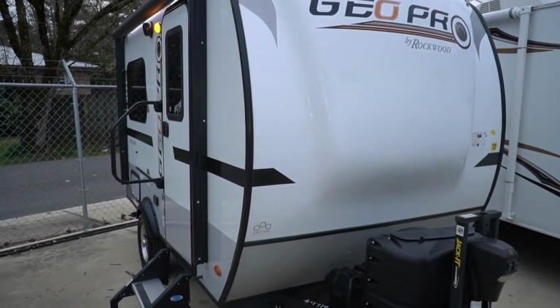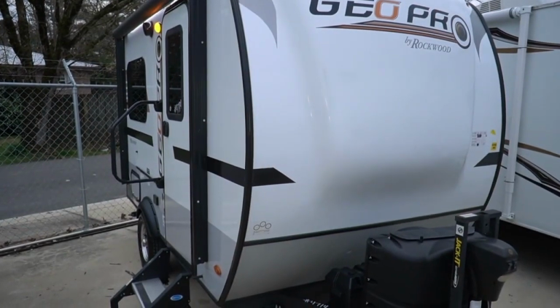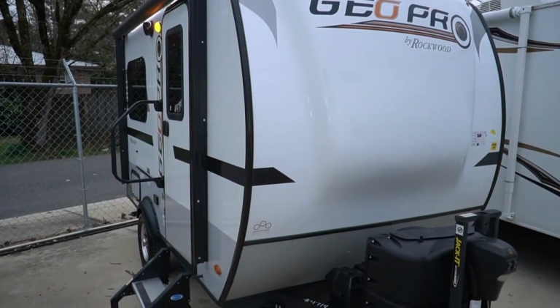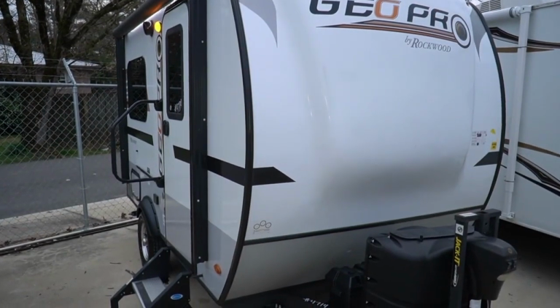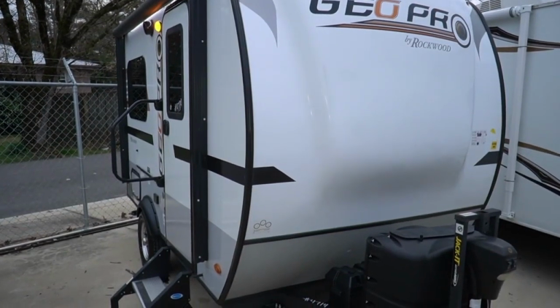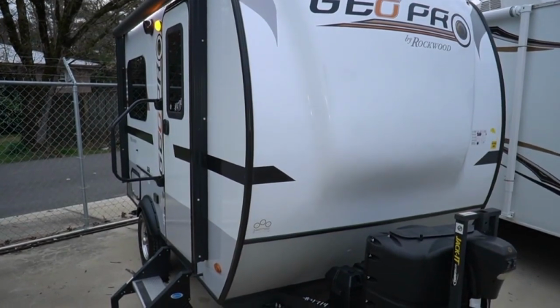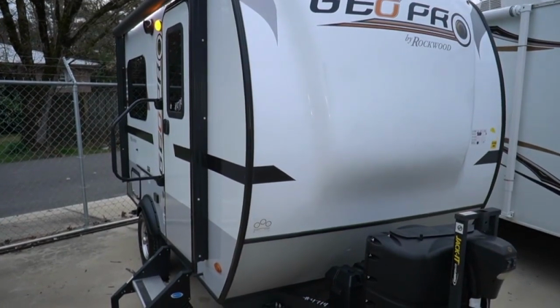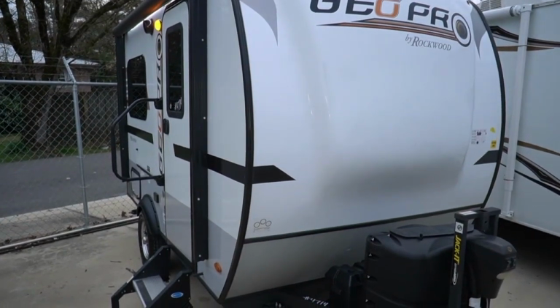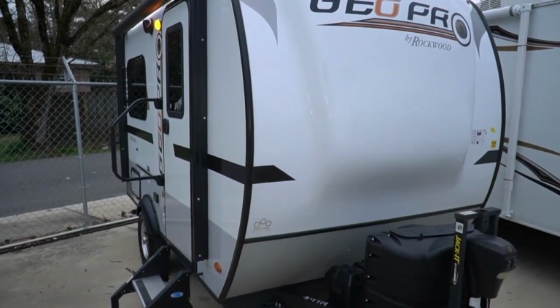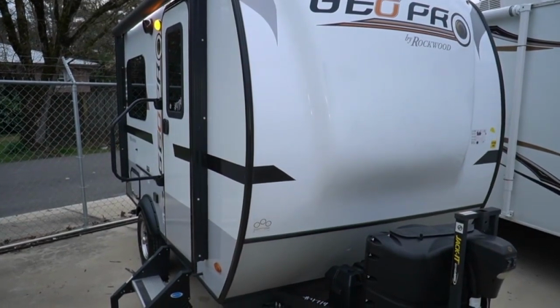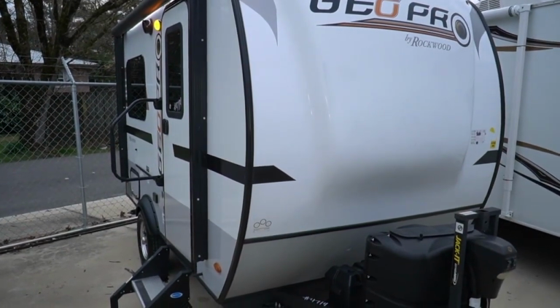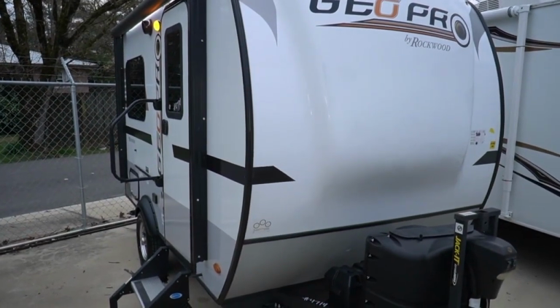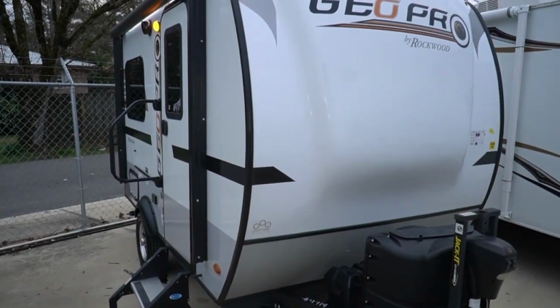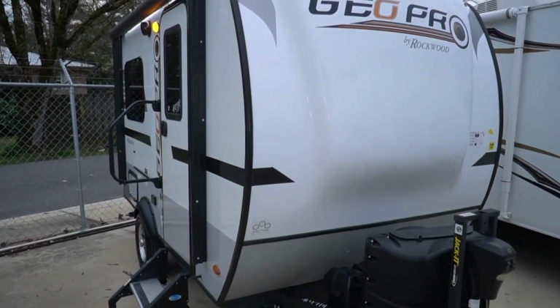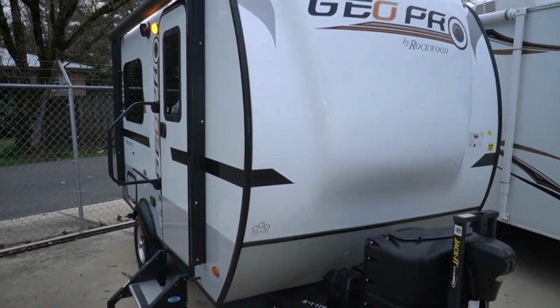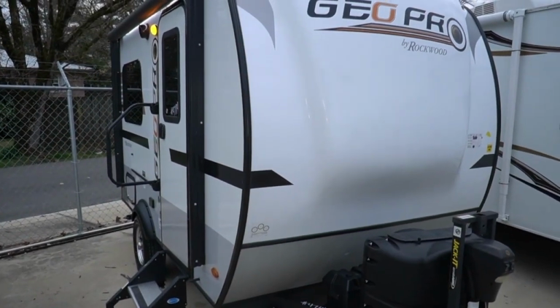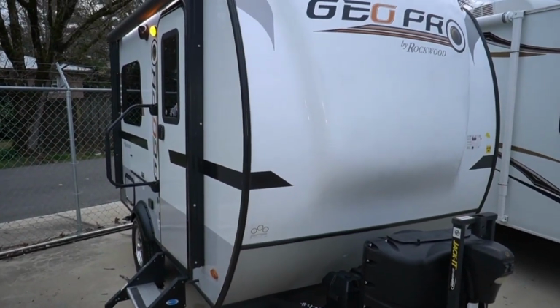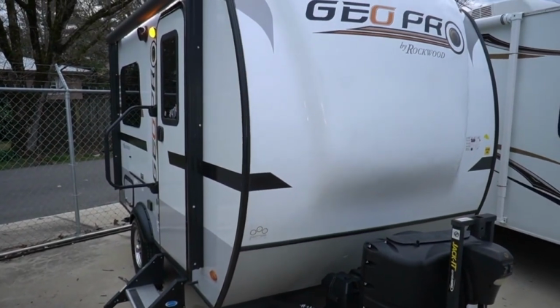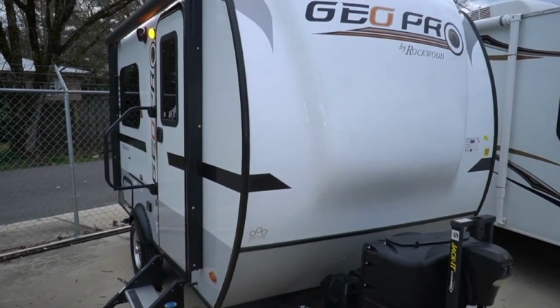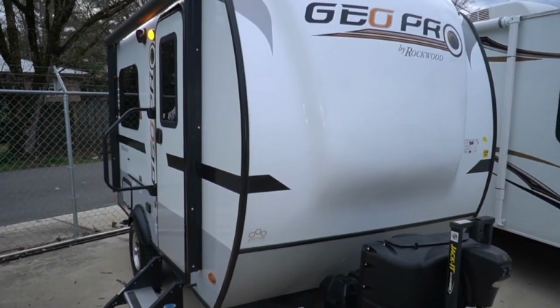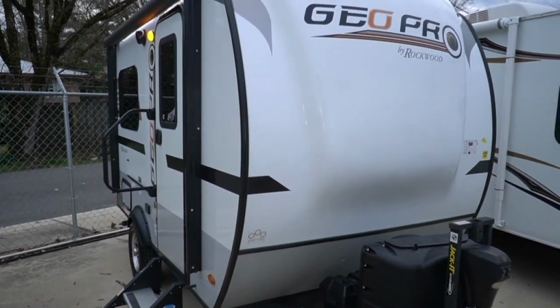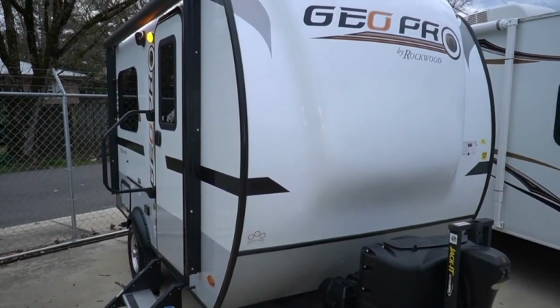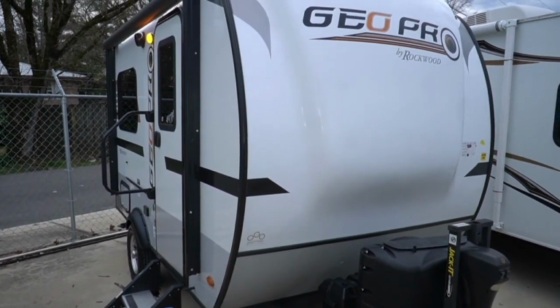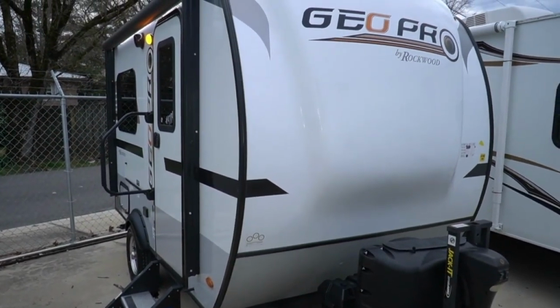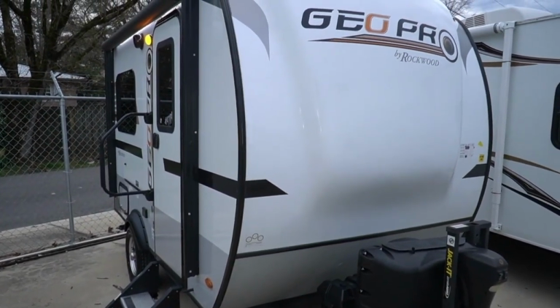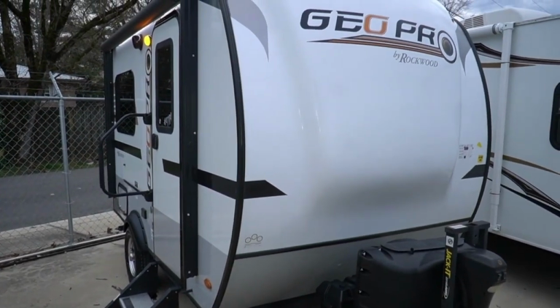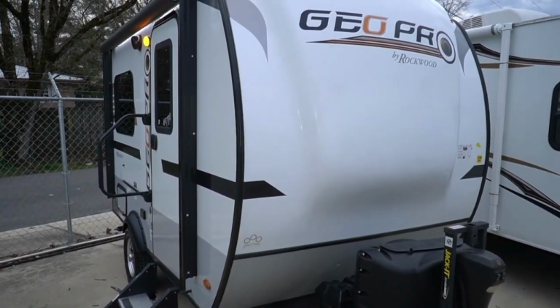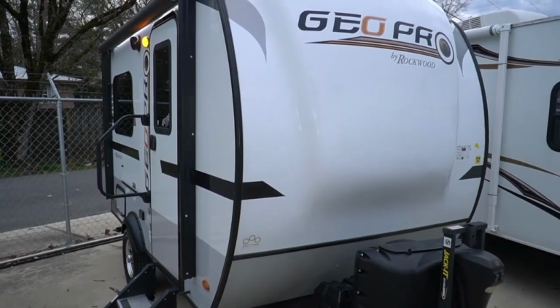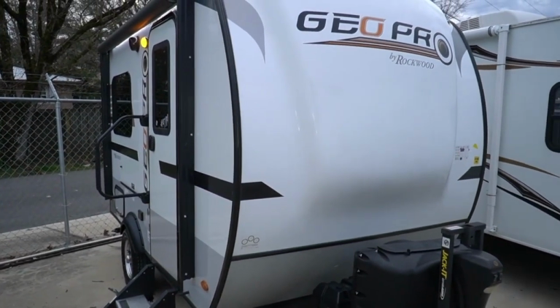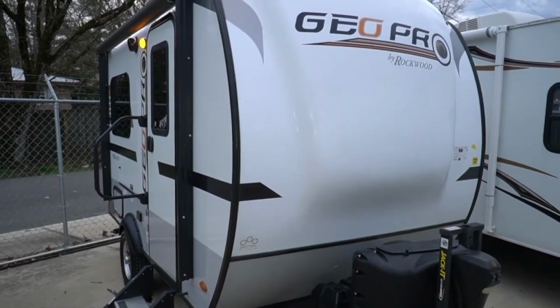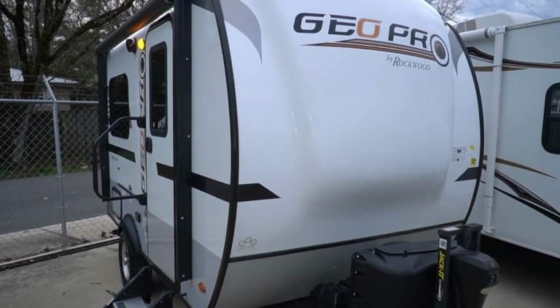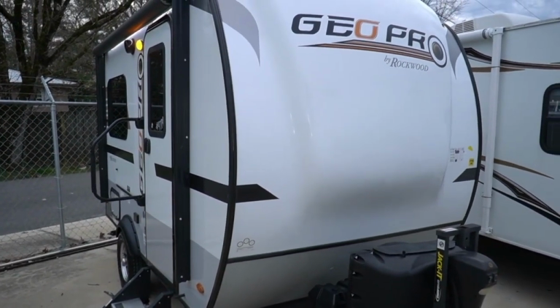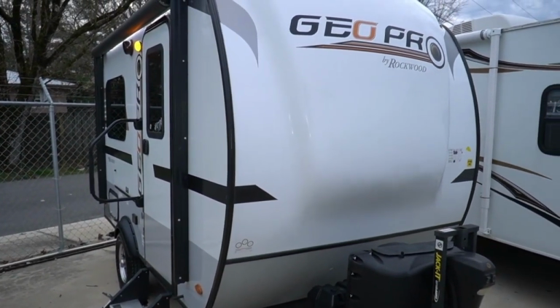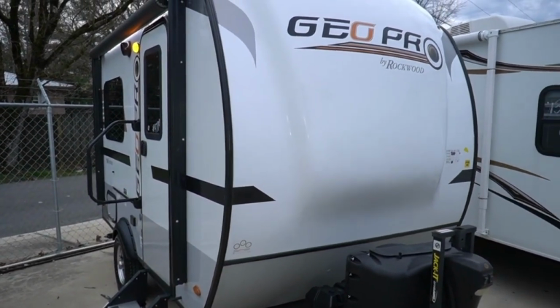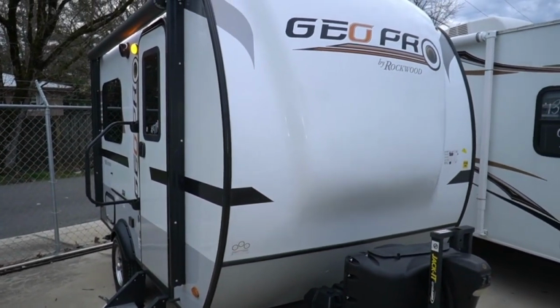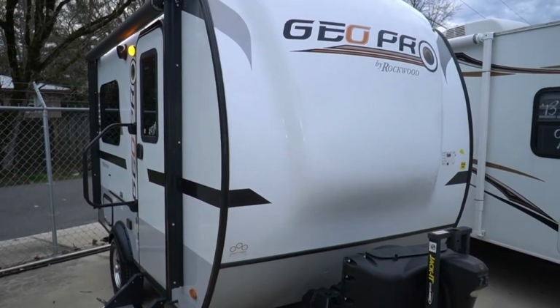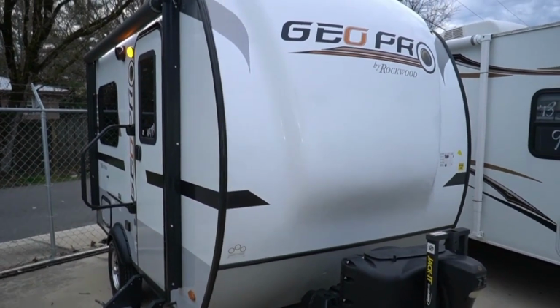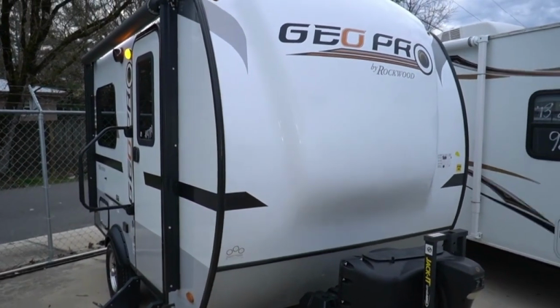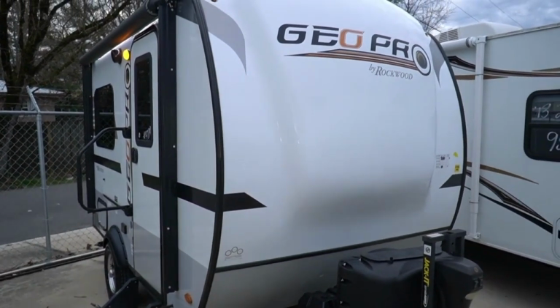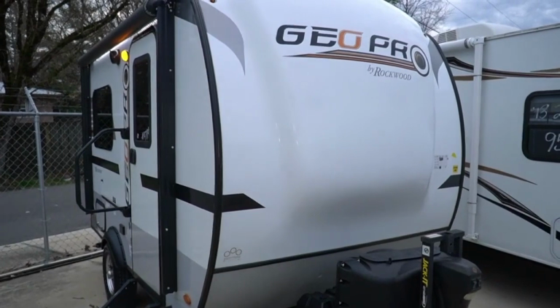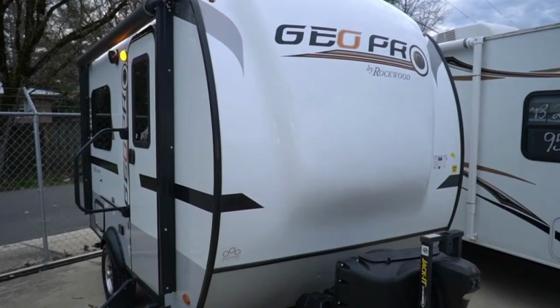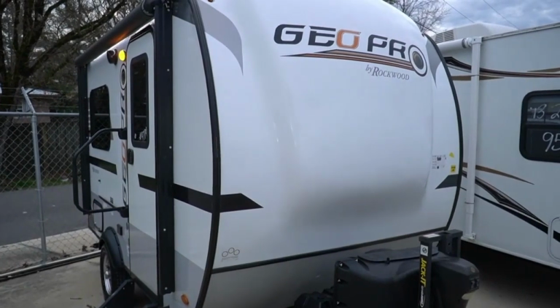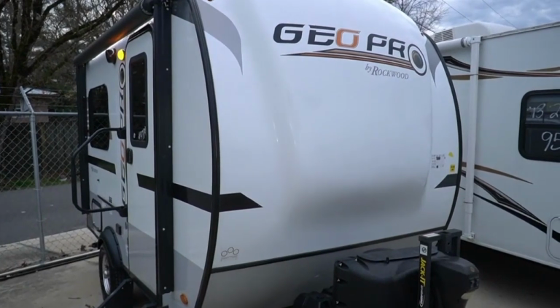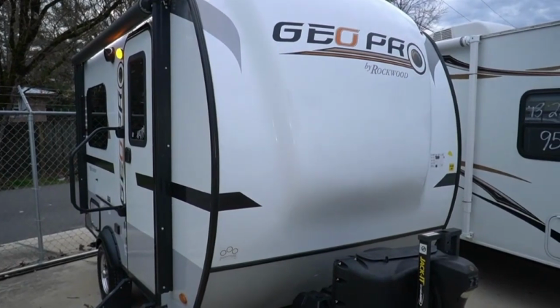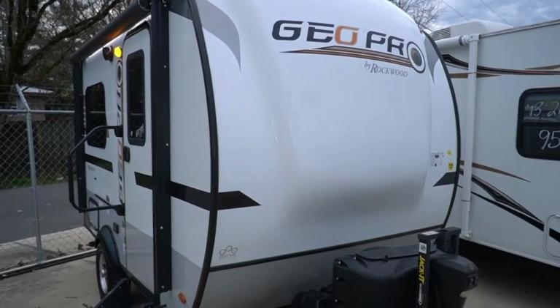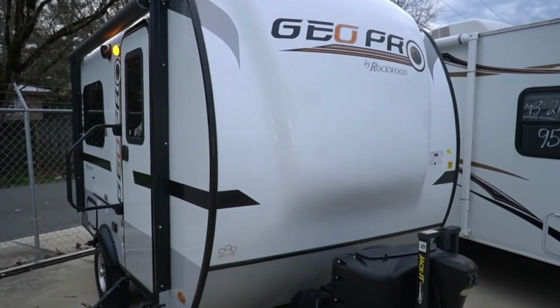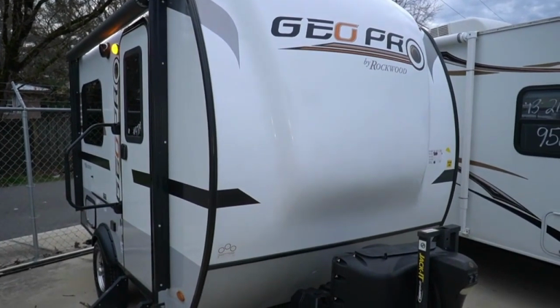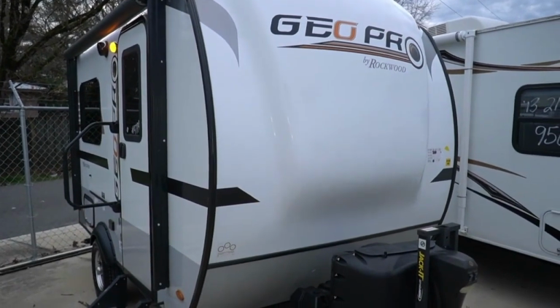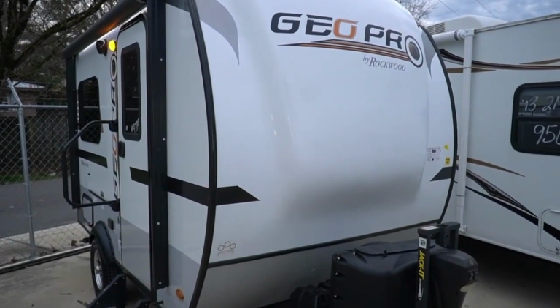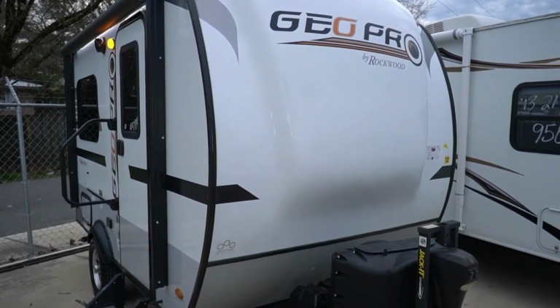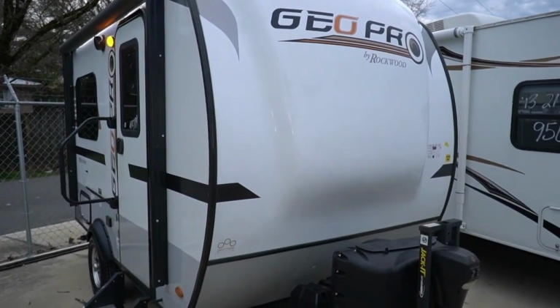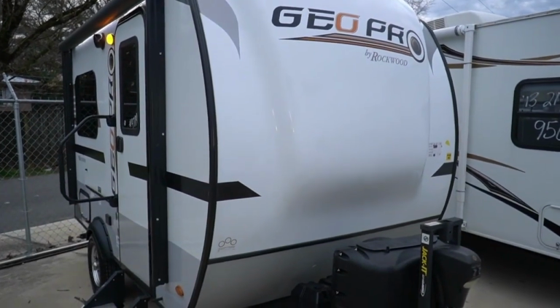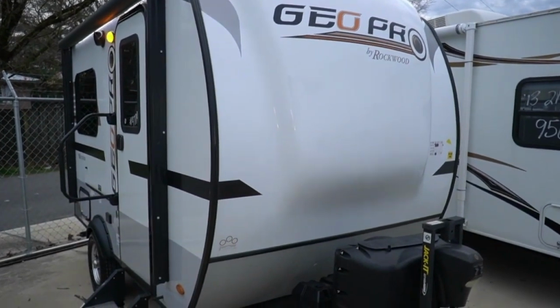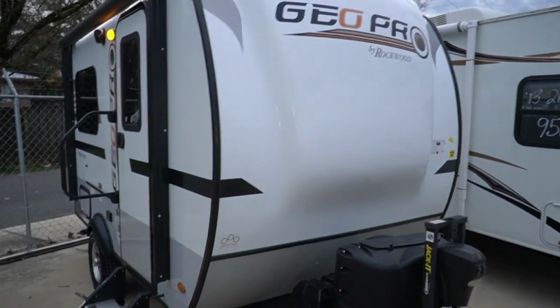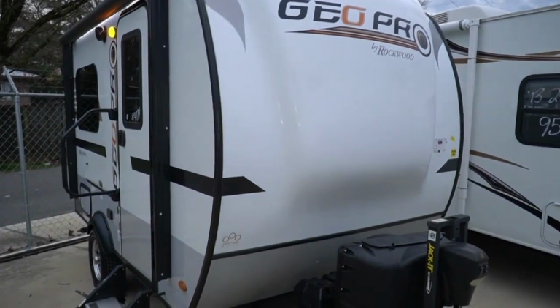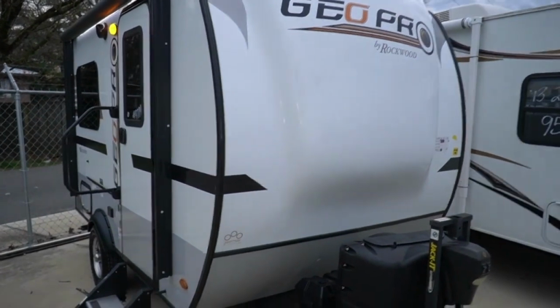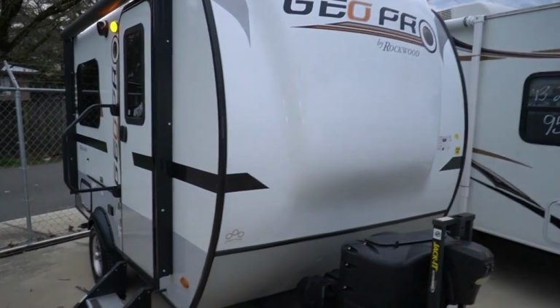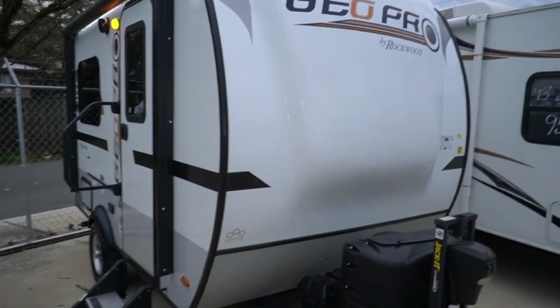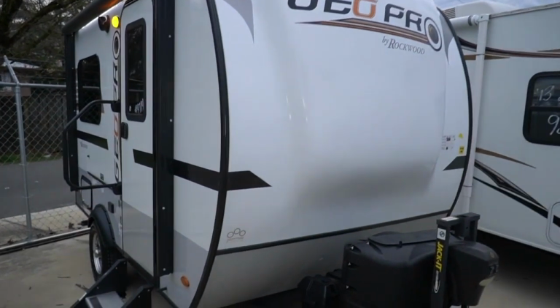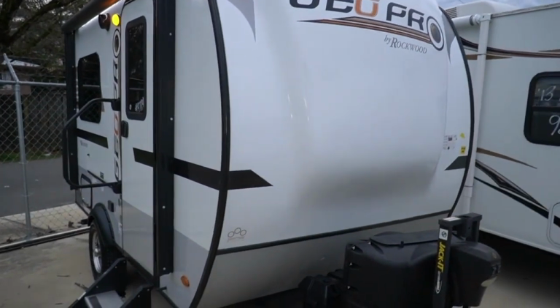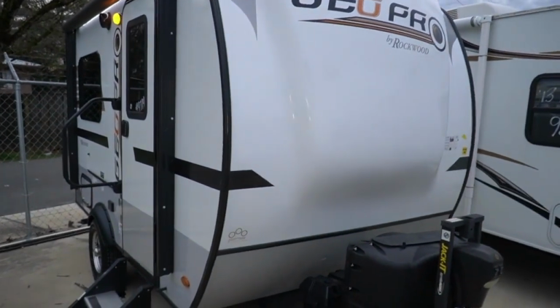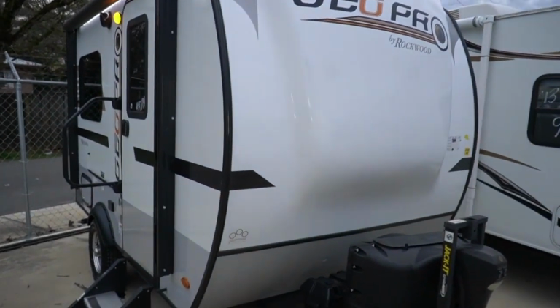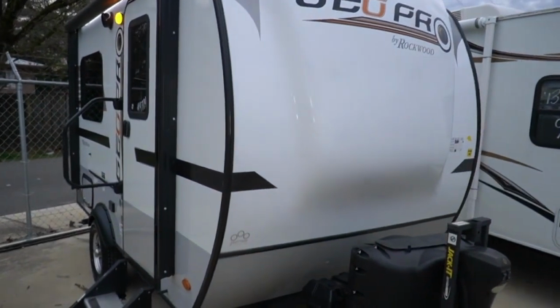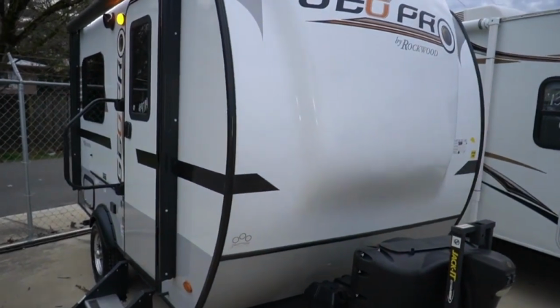Good afternoon folks. Big Bo here with another cool little travel trailer value from Parkway RV Center.